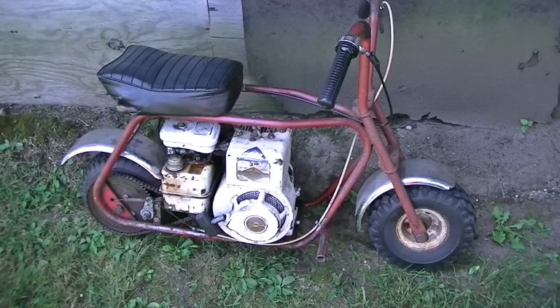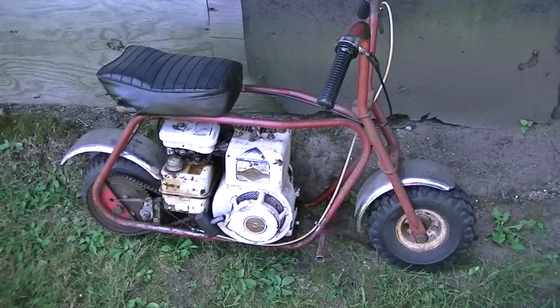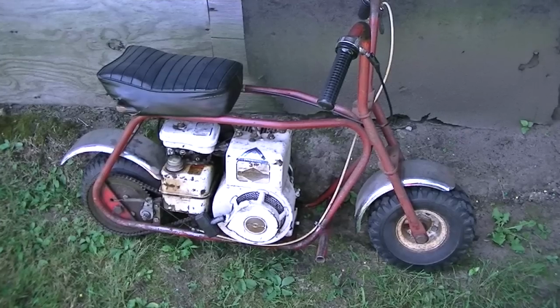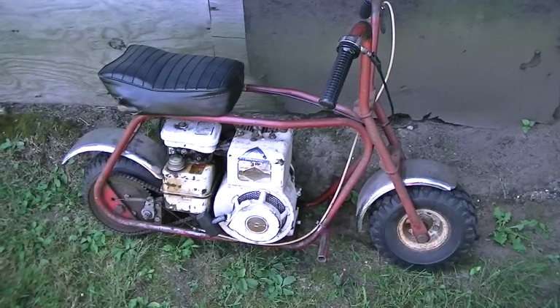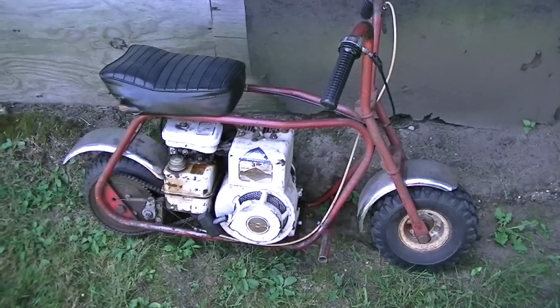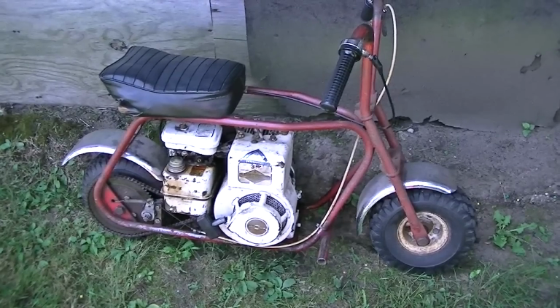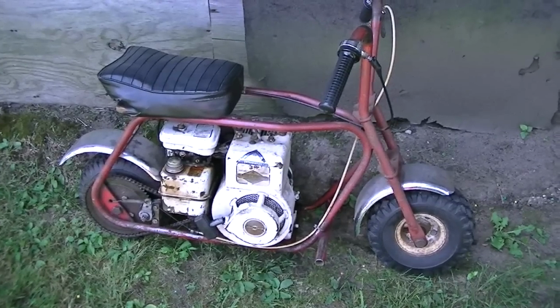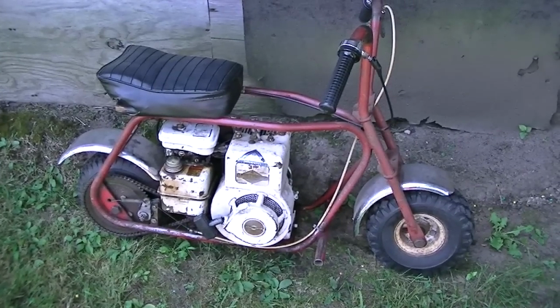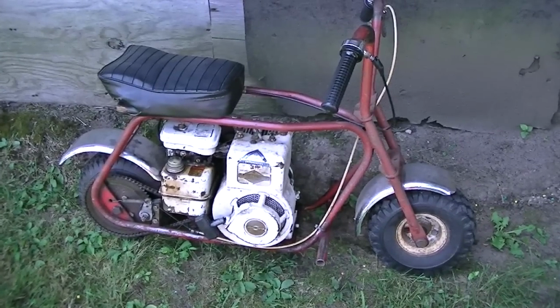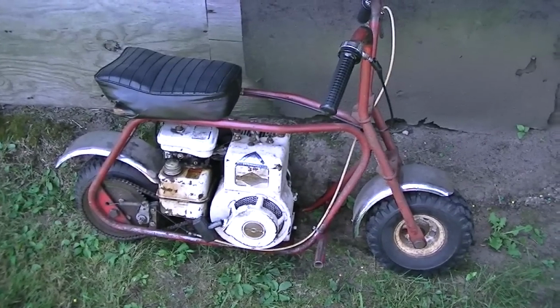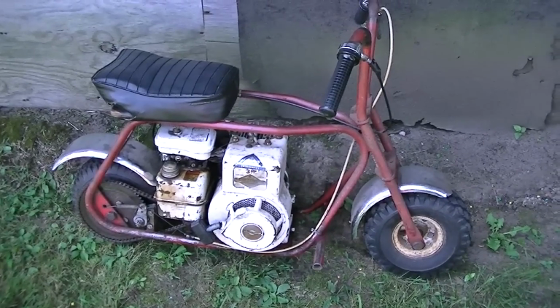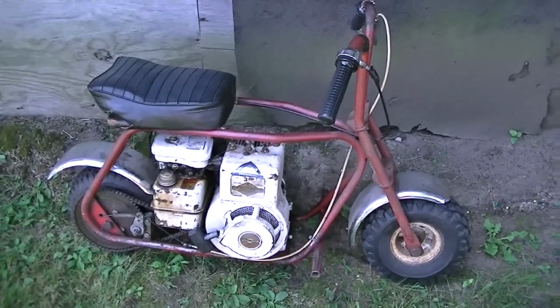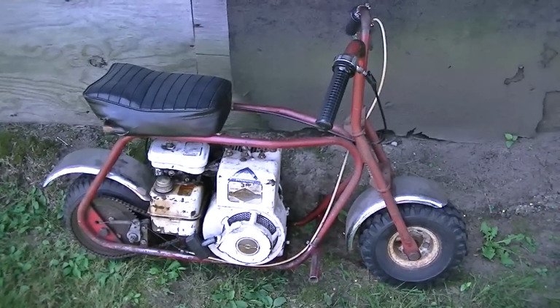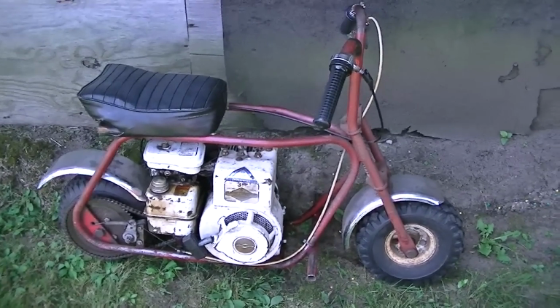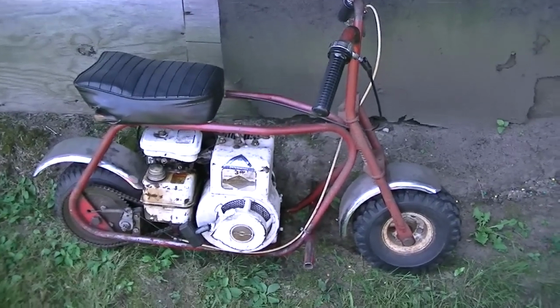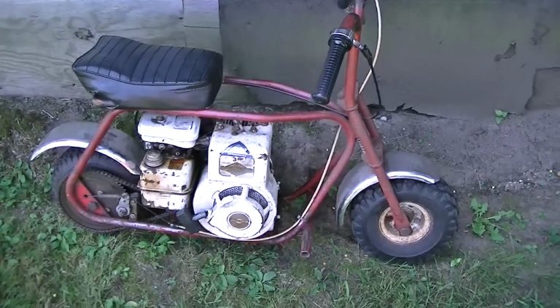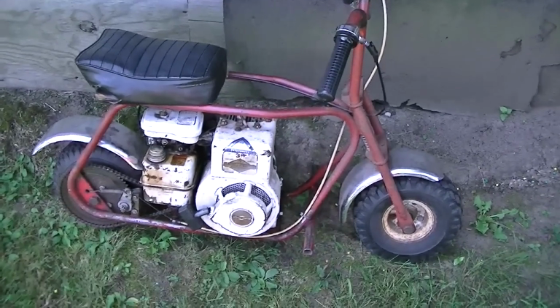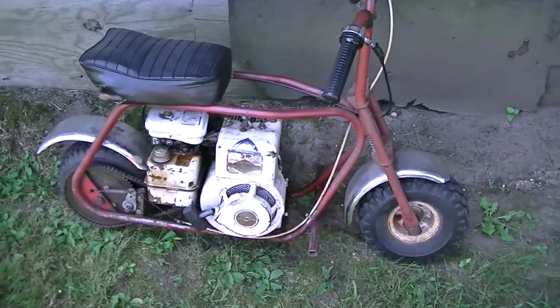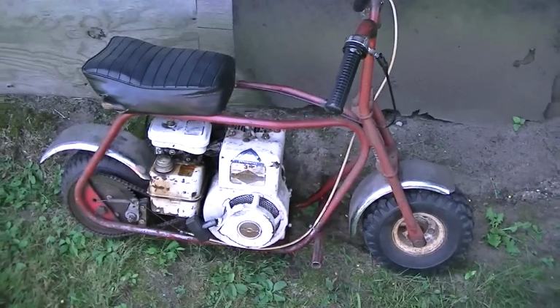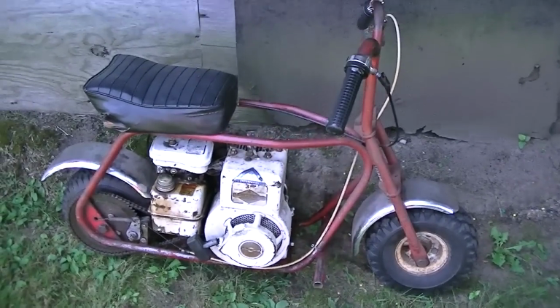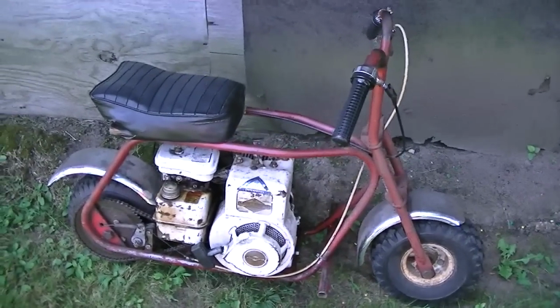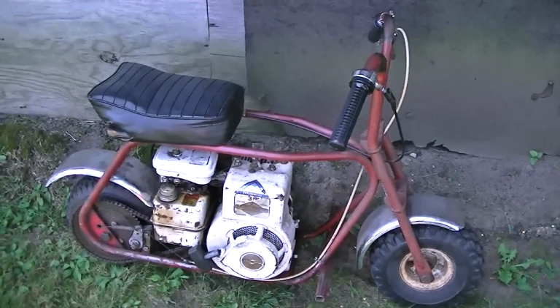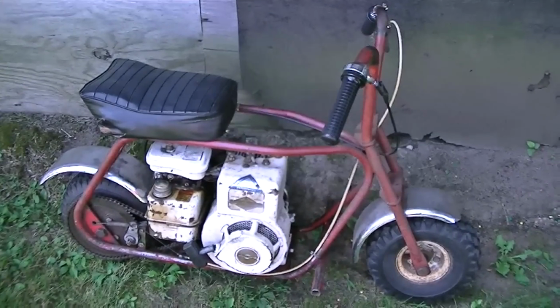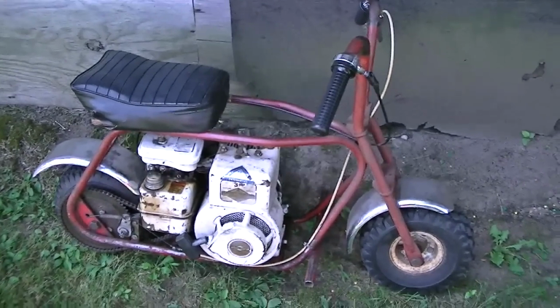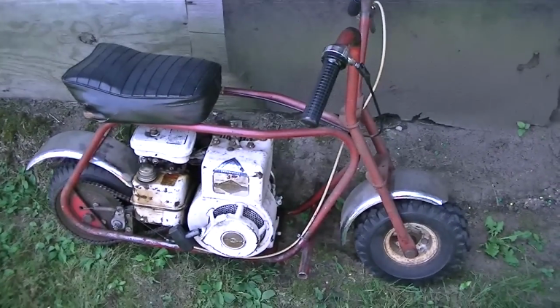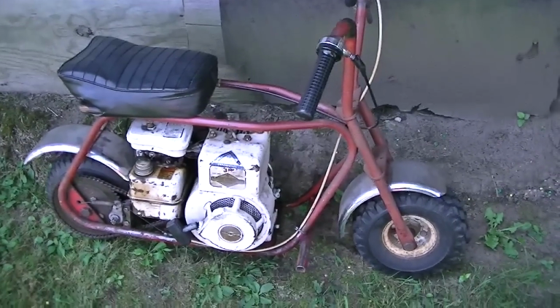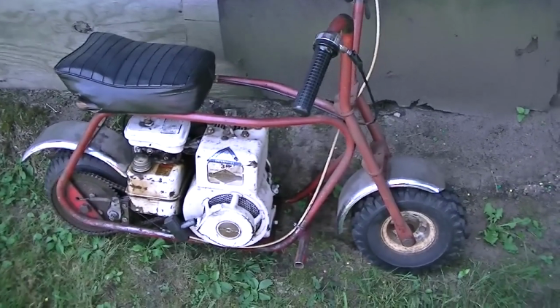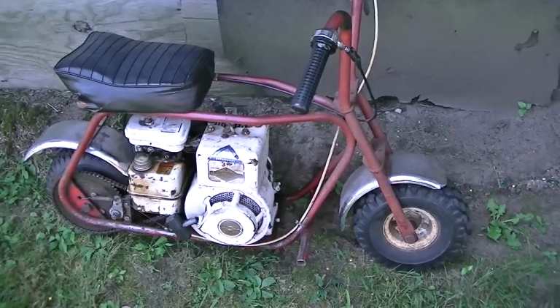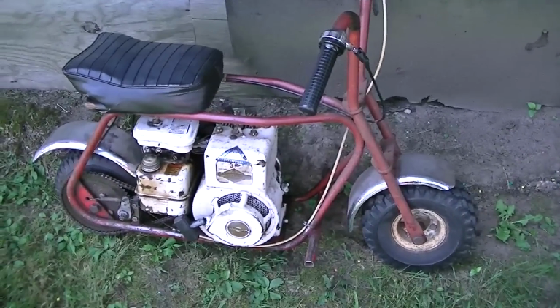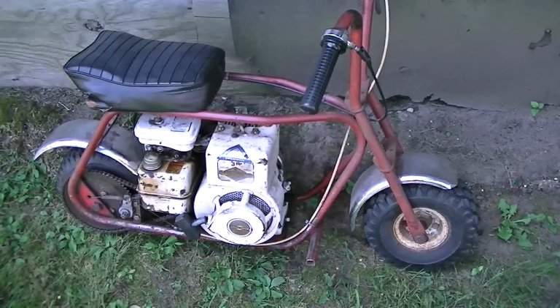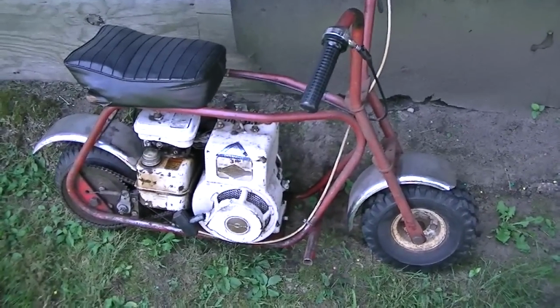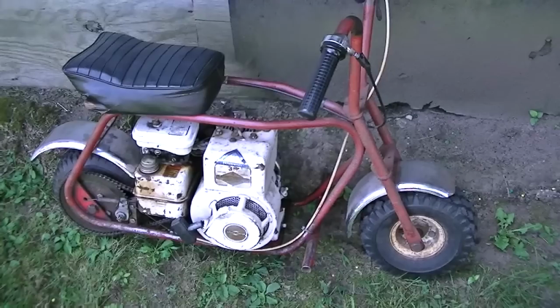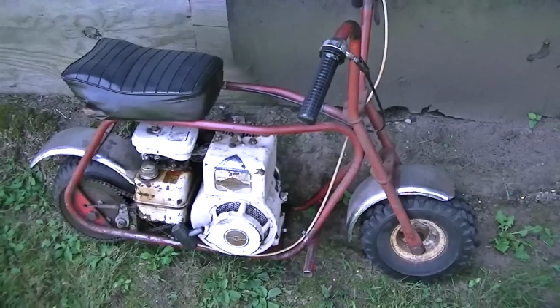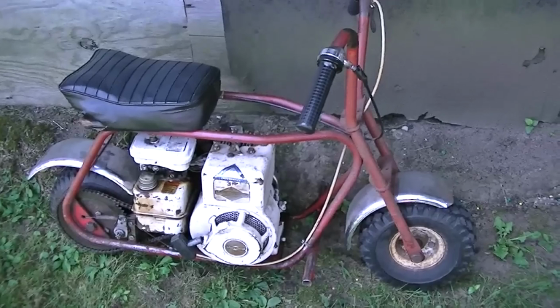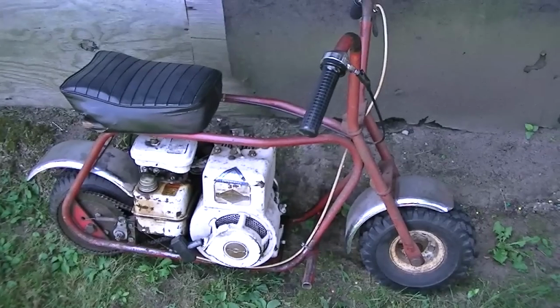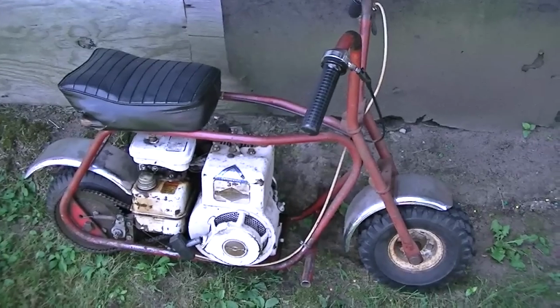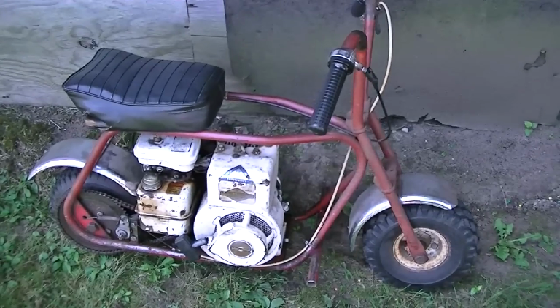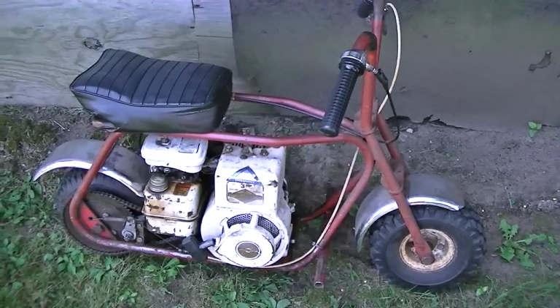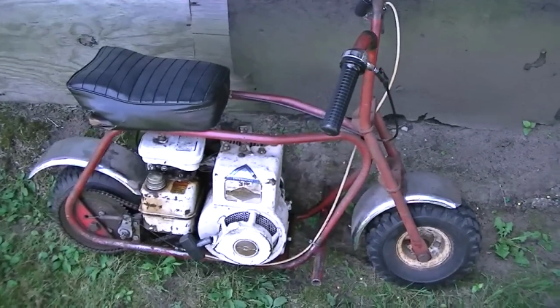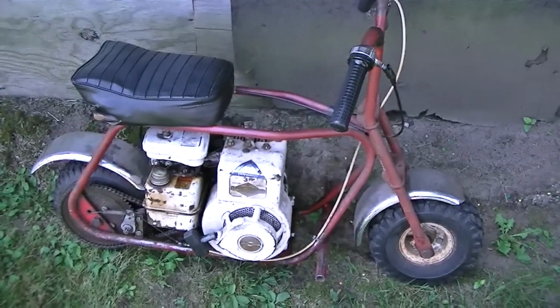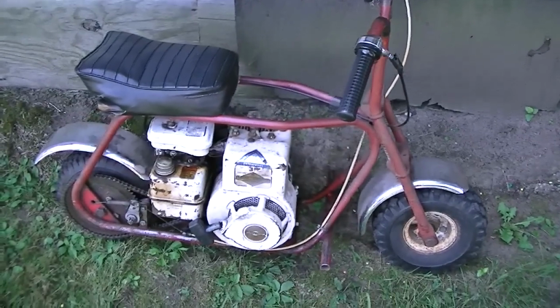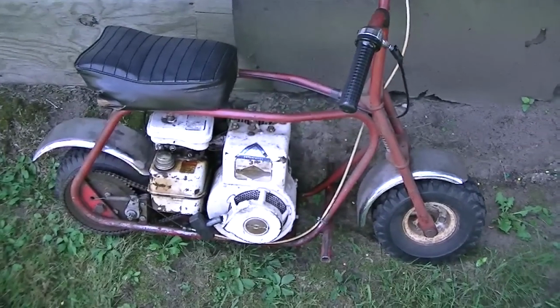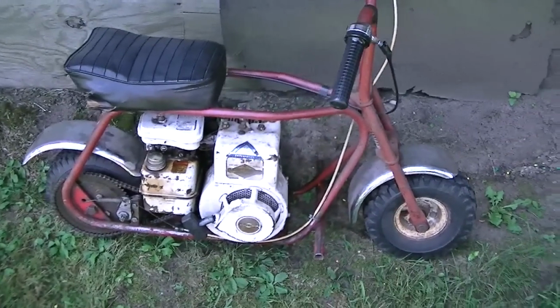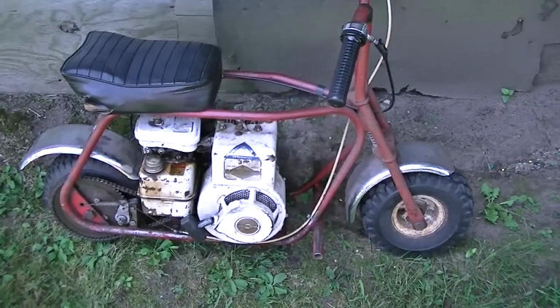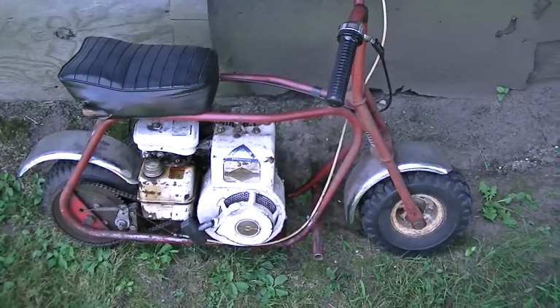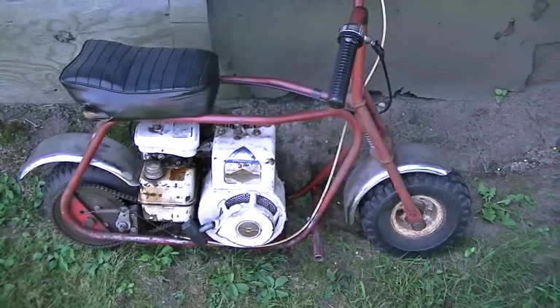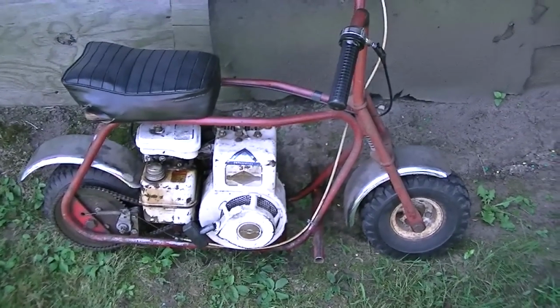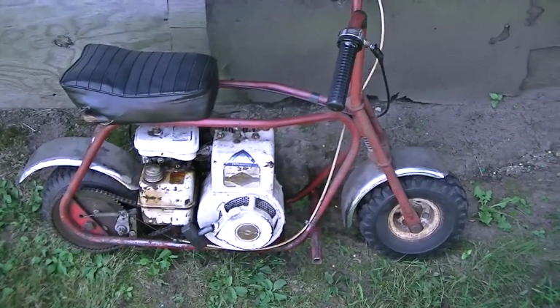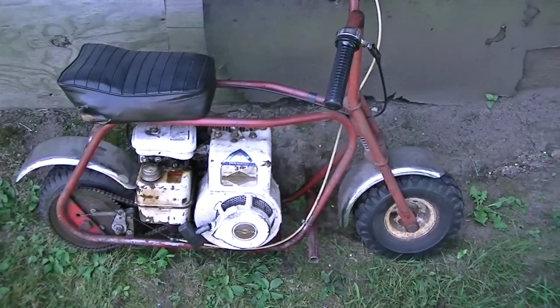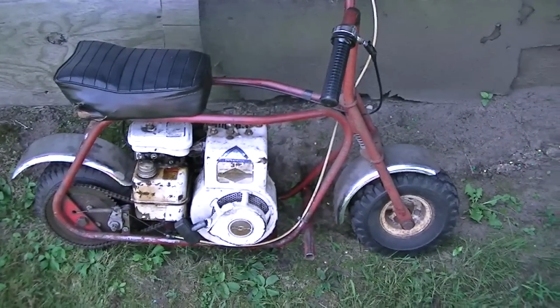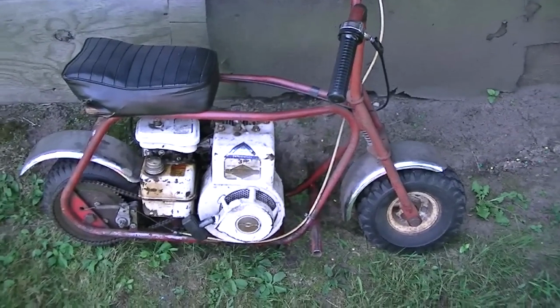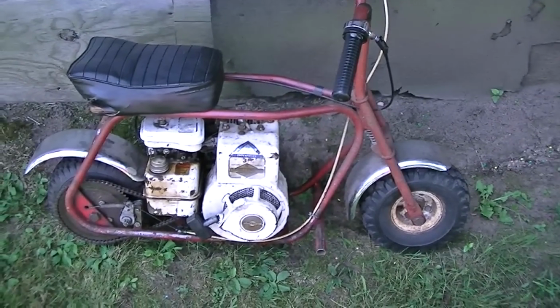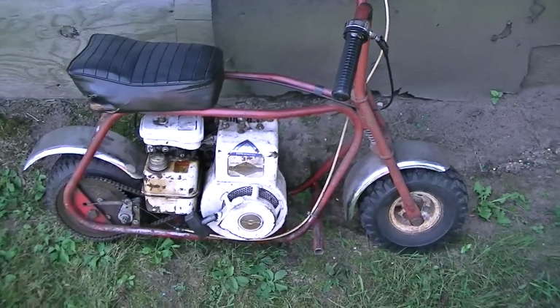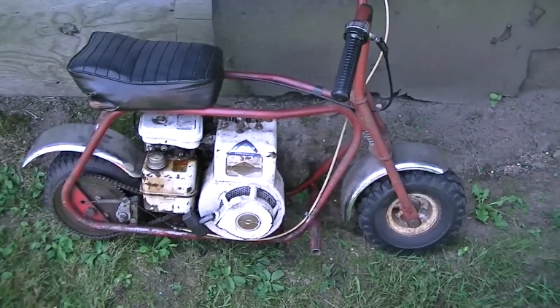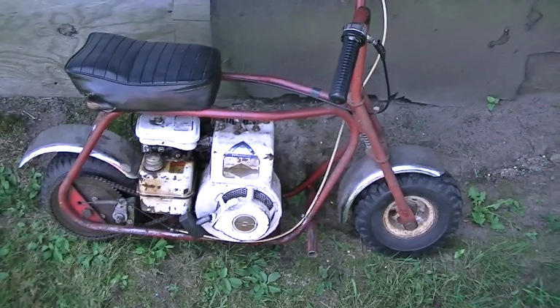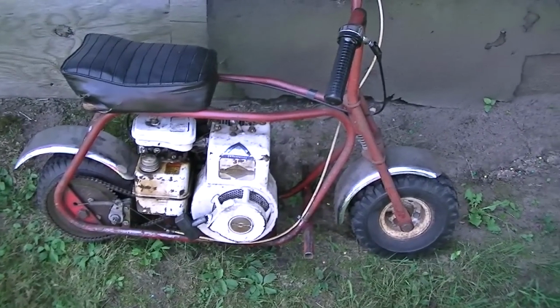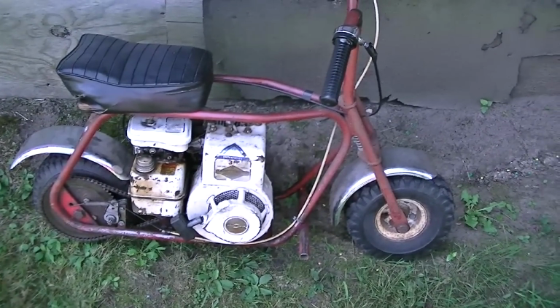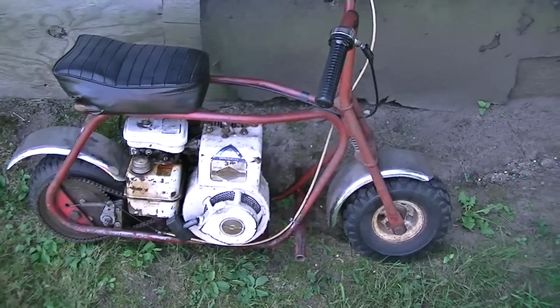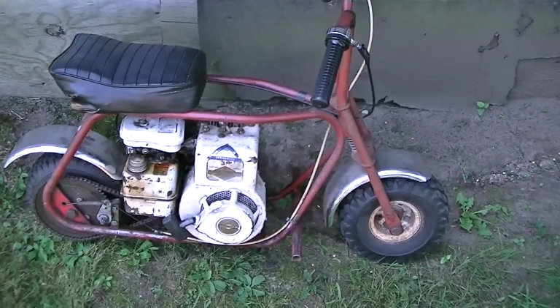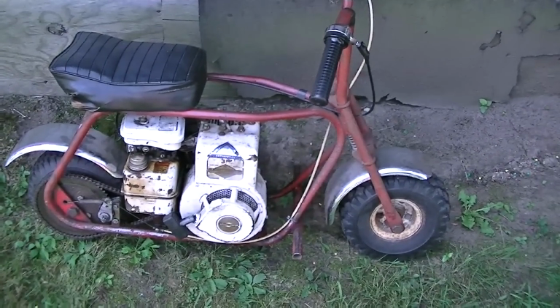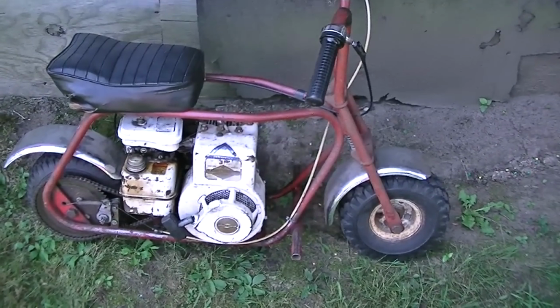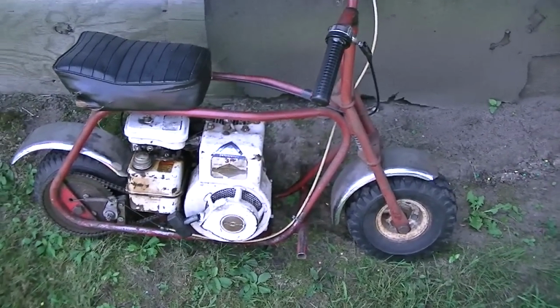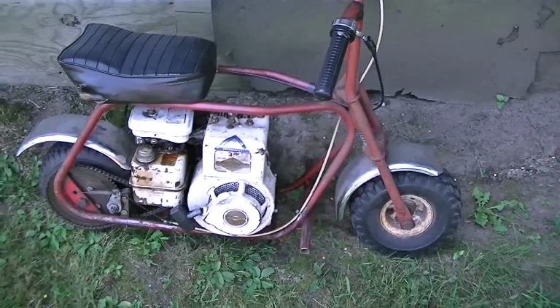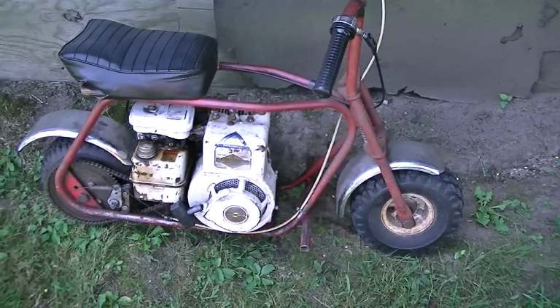Hey YouTube, this is Jay Rudus1, back with a review of my minibike.